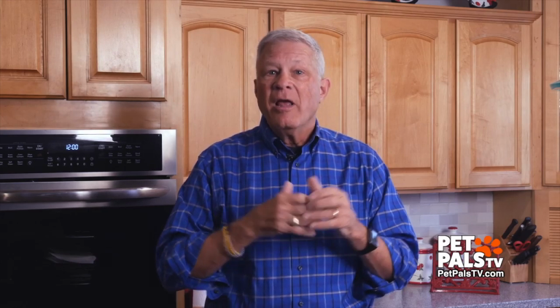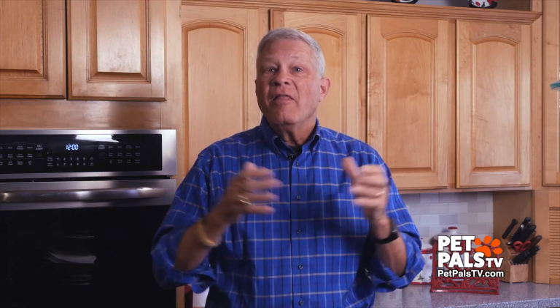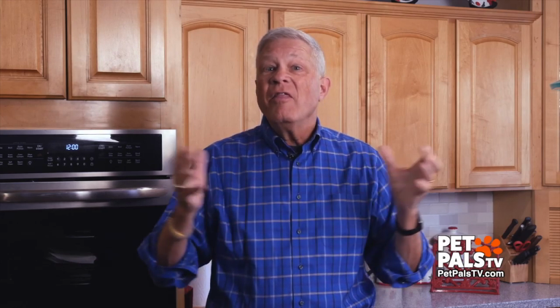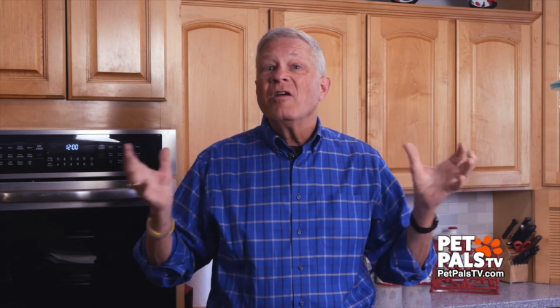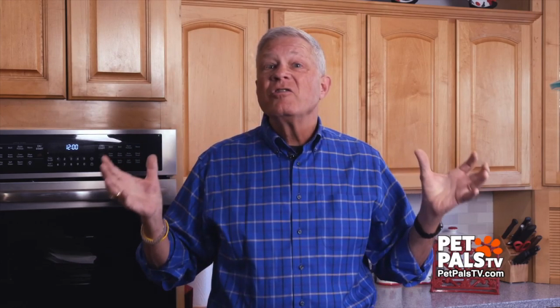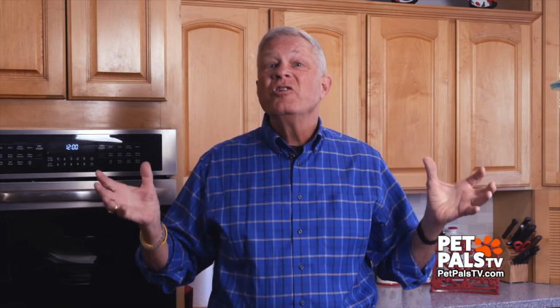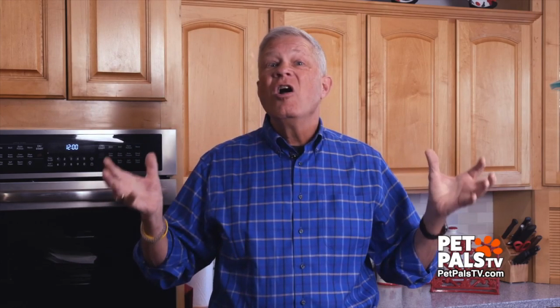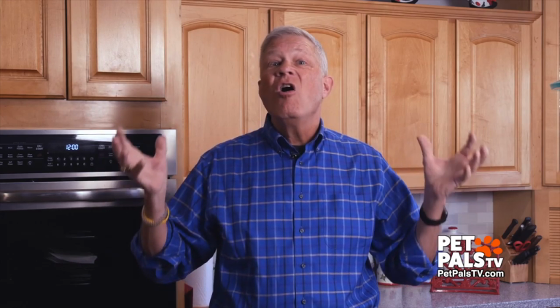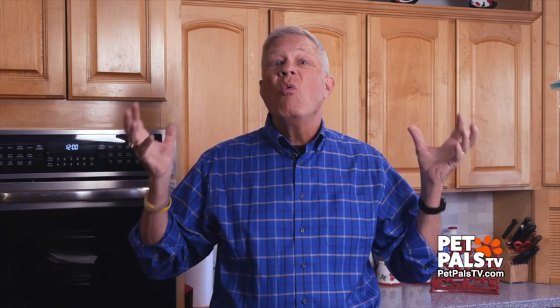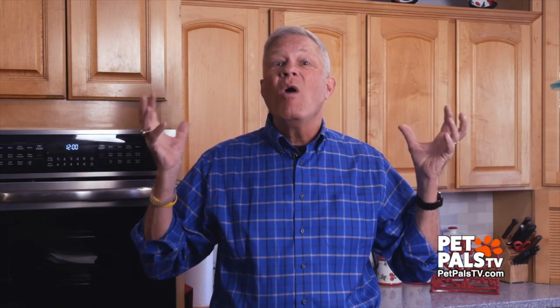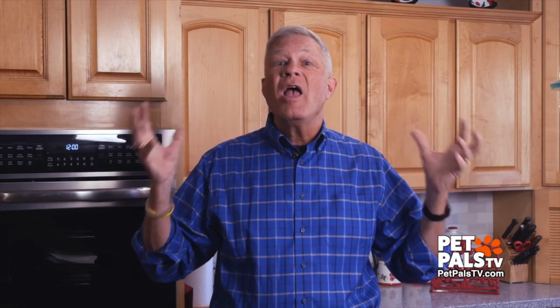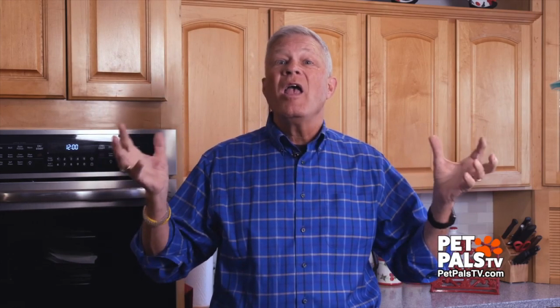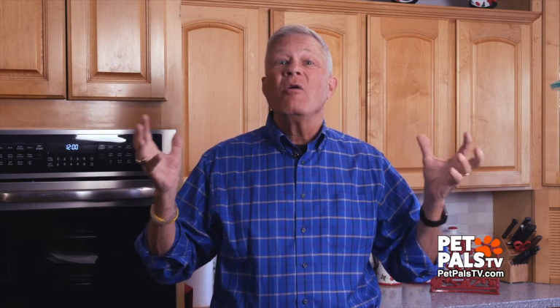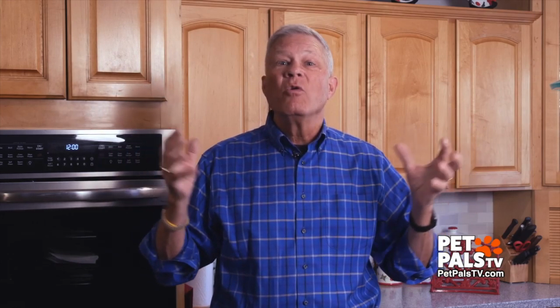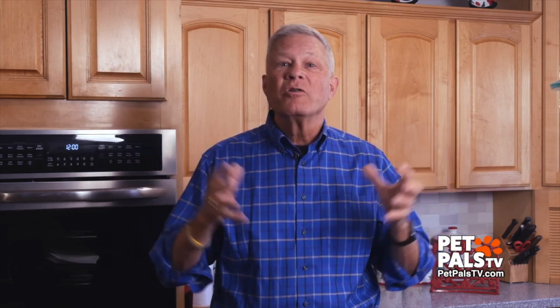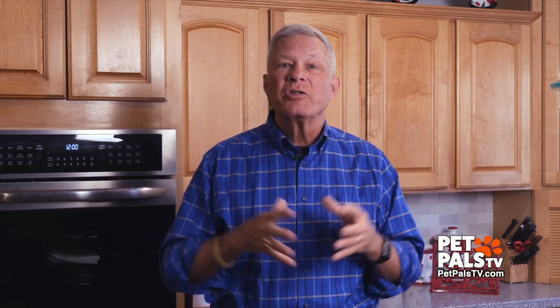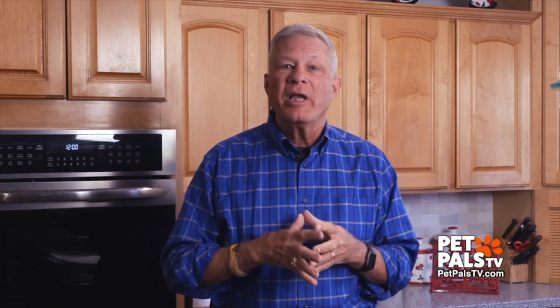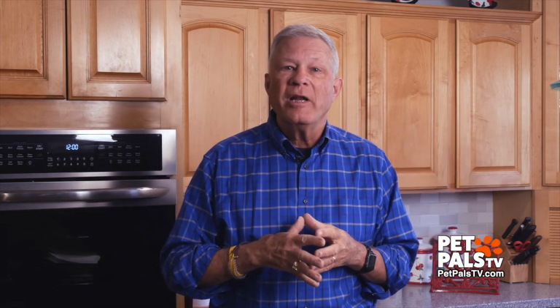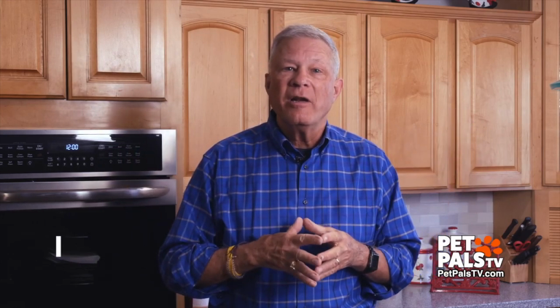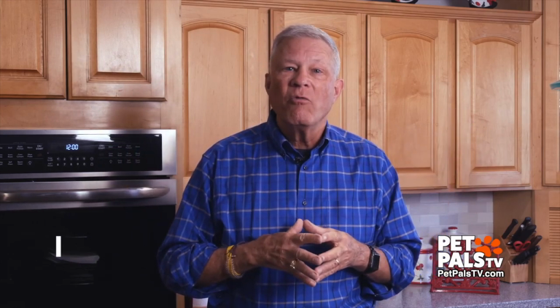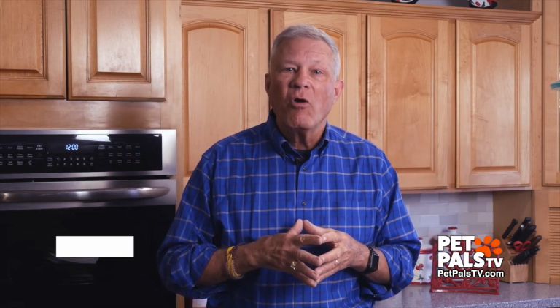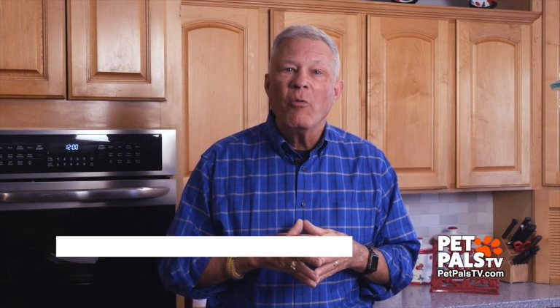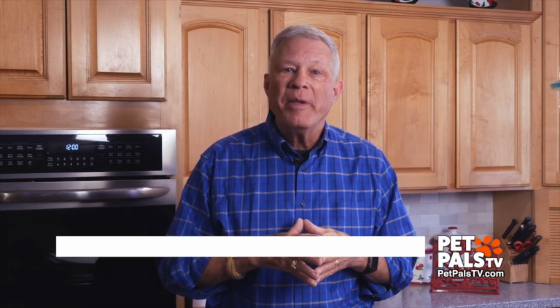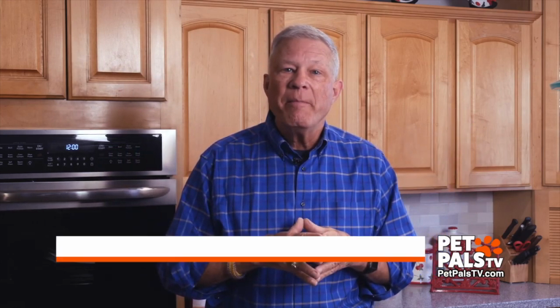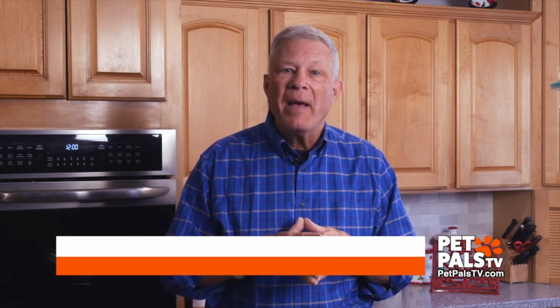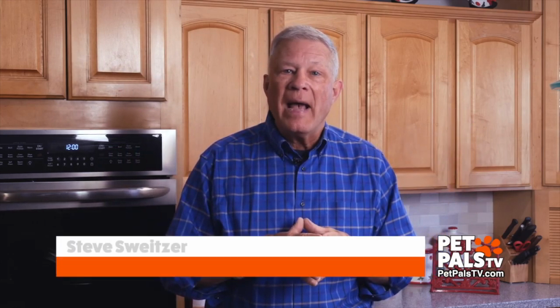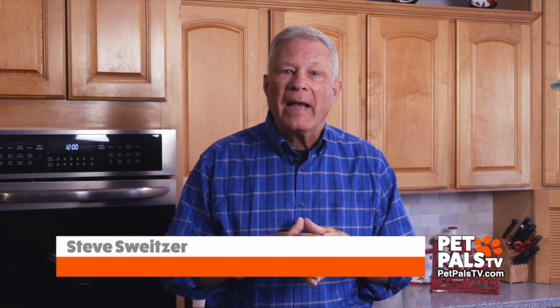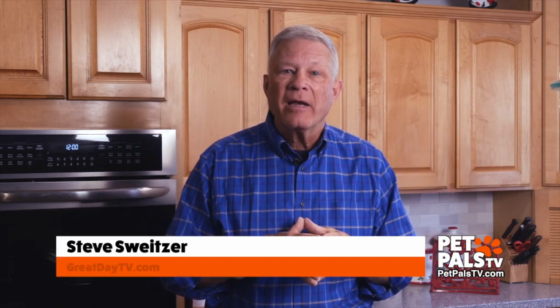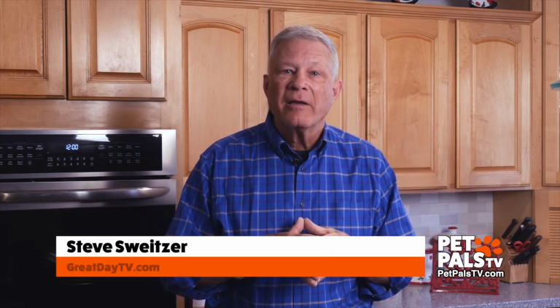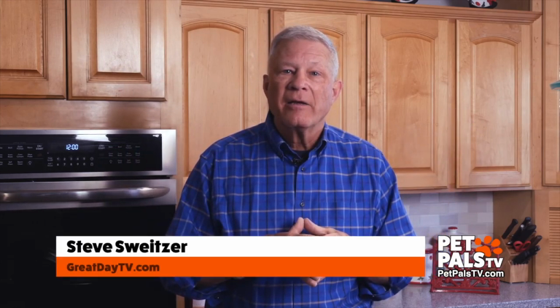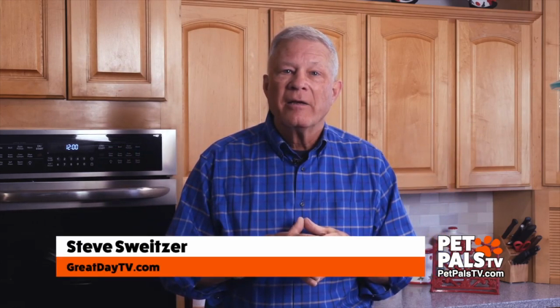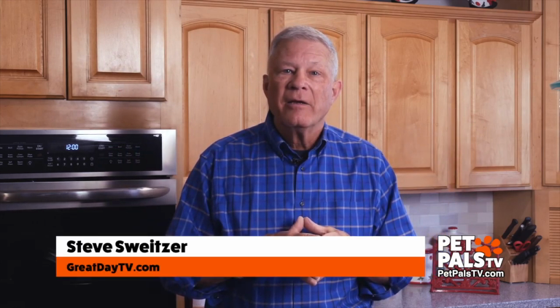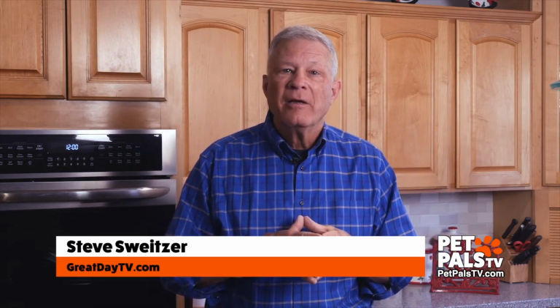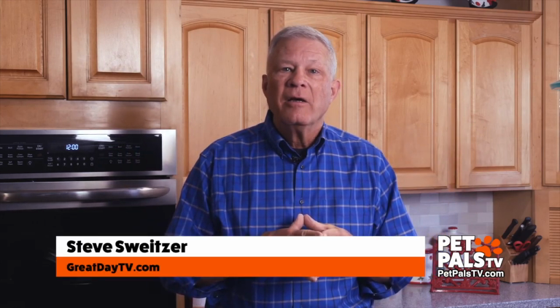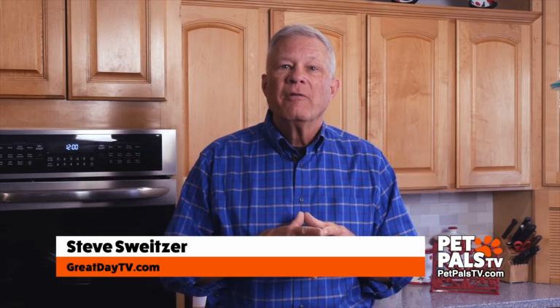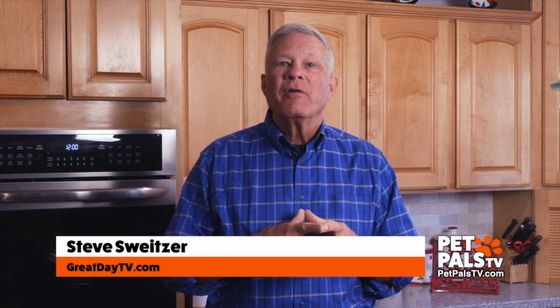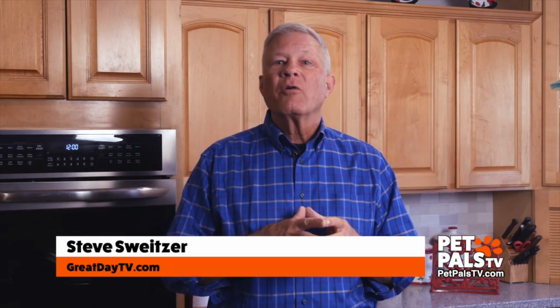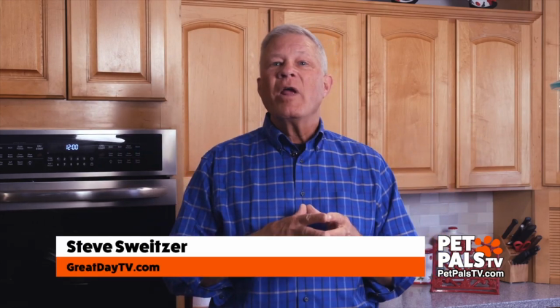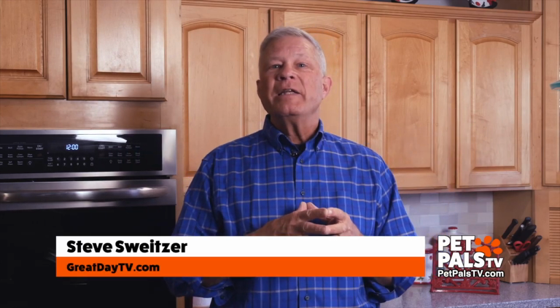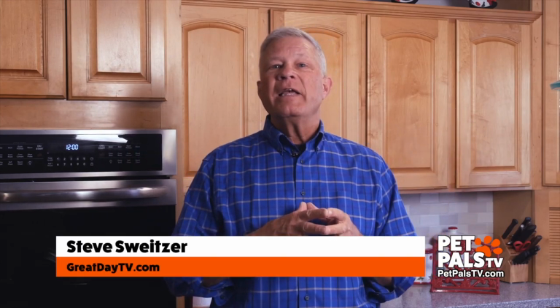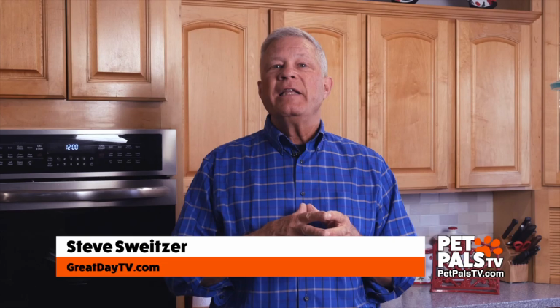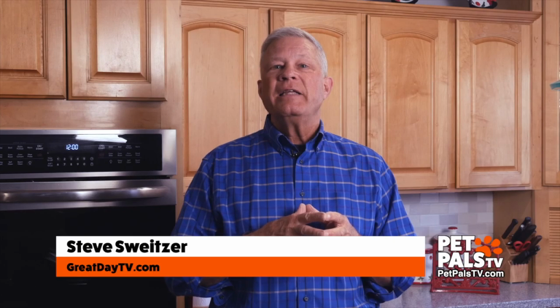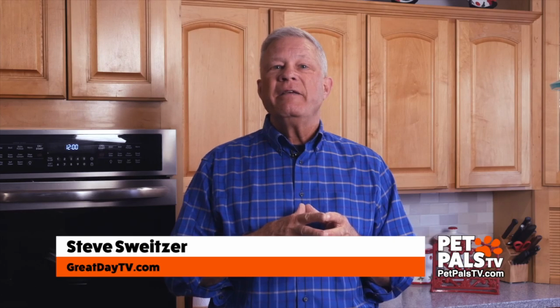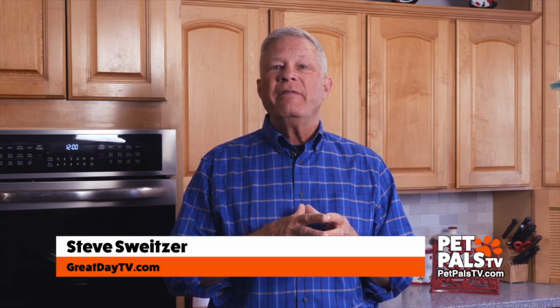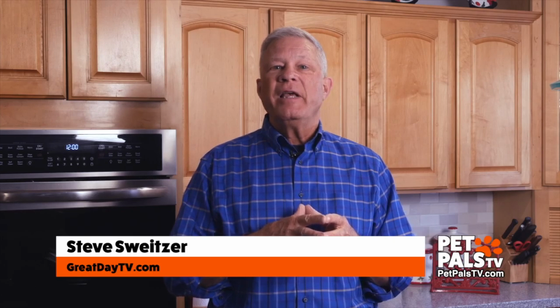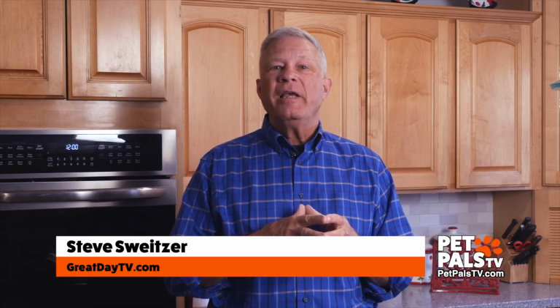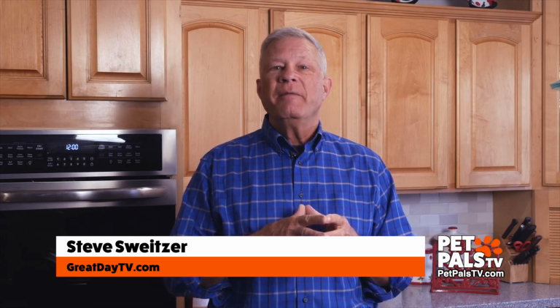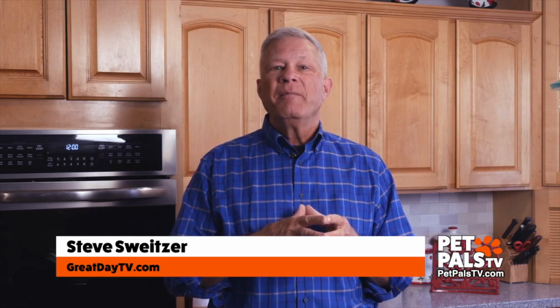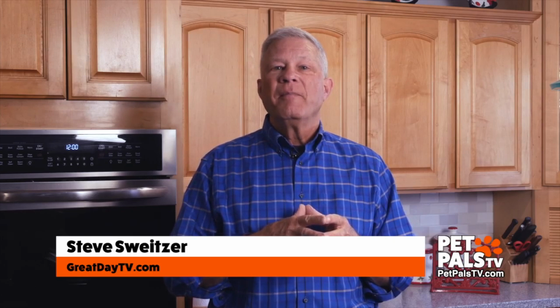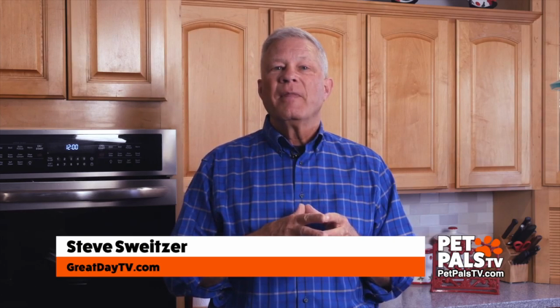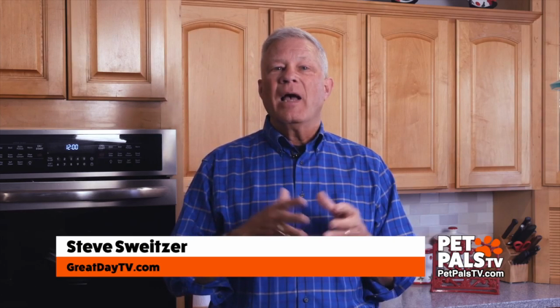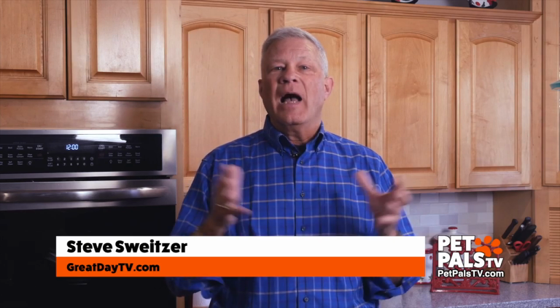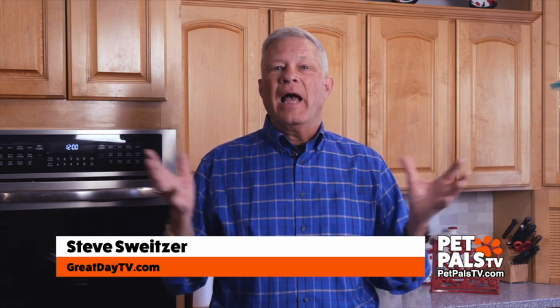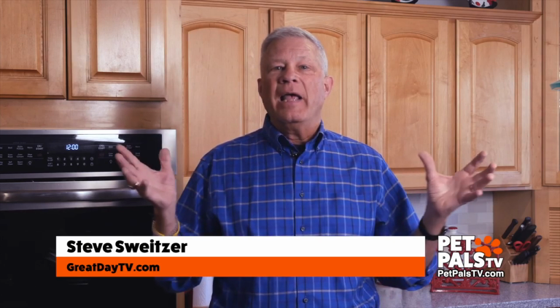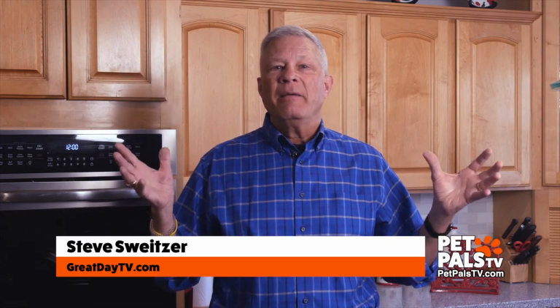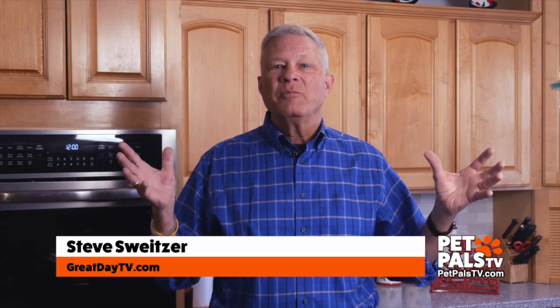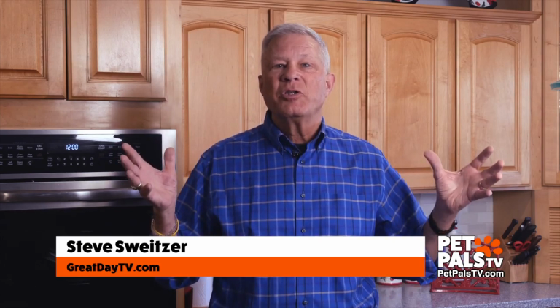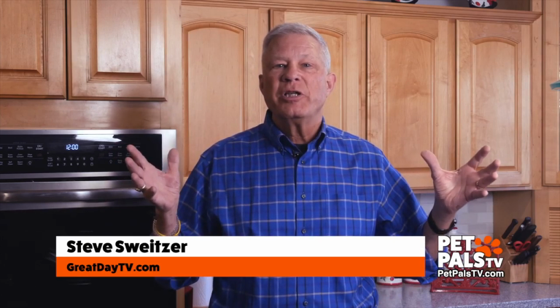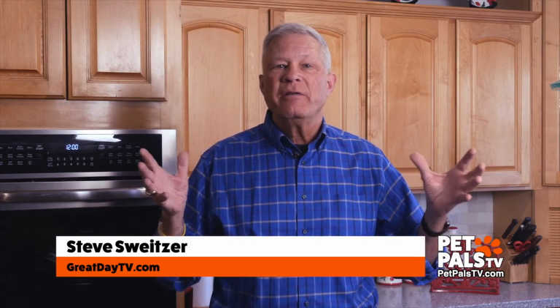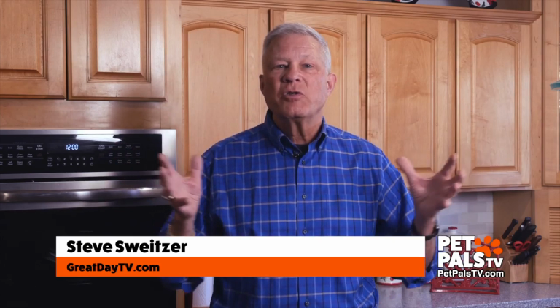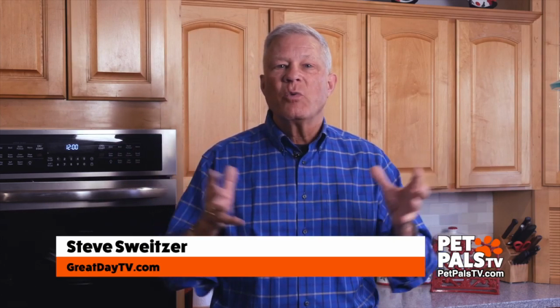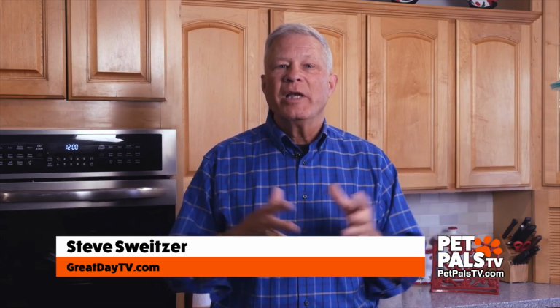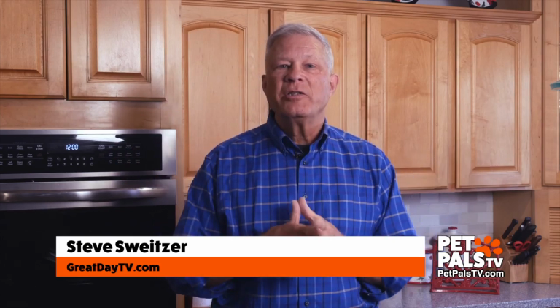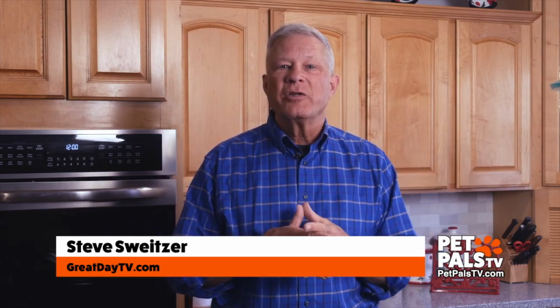There's no way we're sending Roby back. For Great Day TV, I'm Steve Schweitzer.